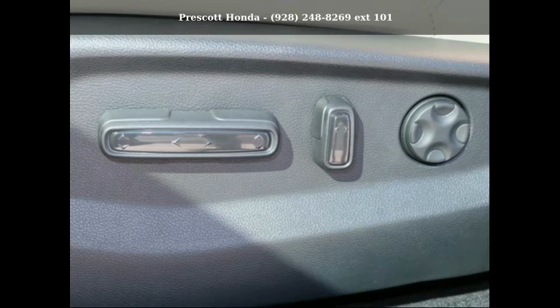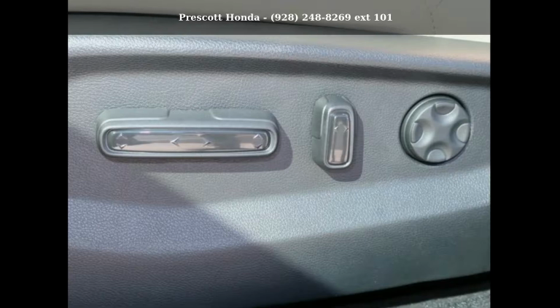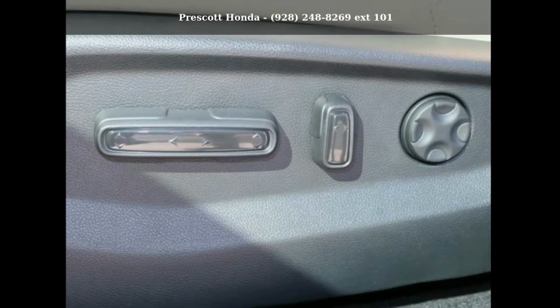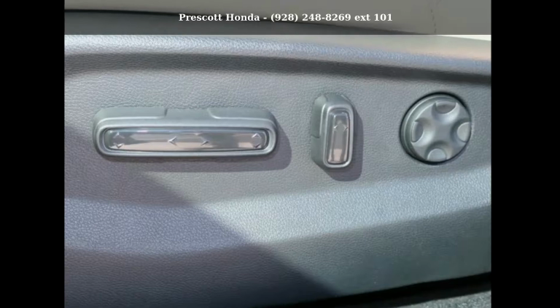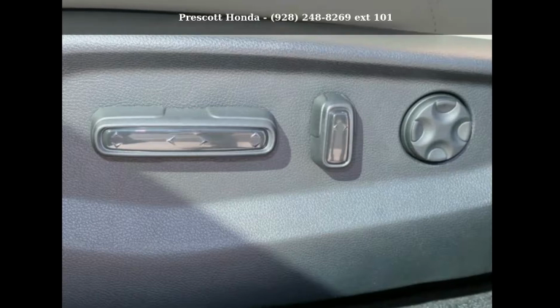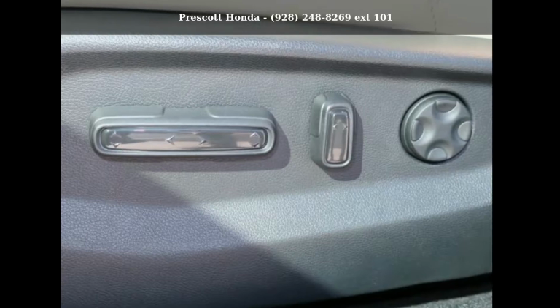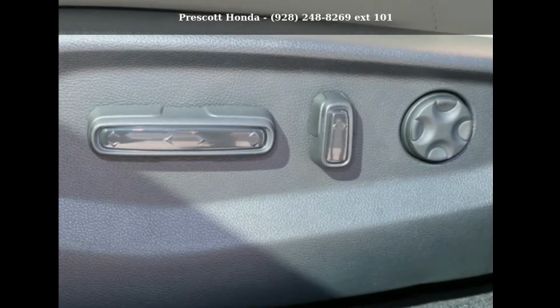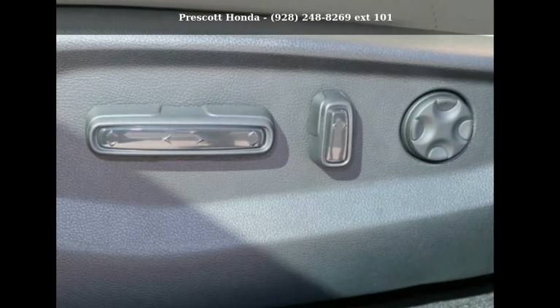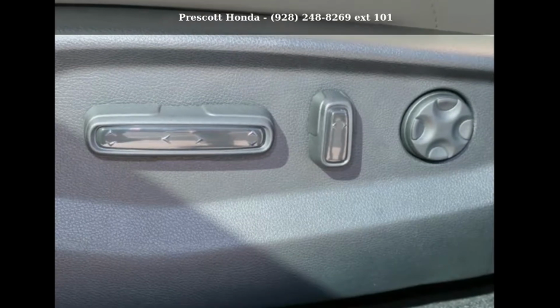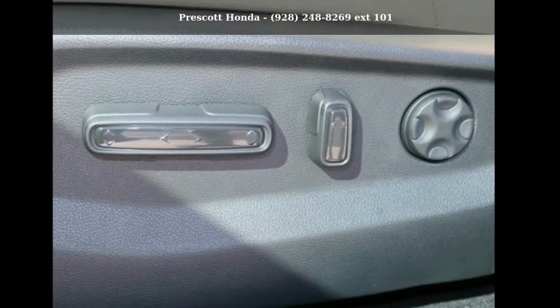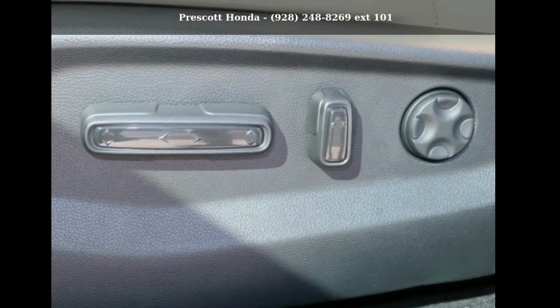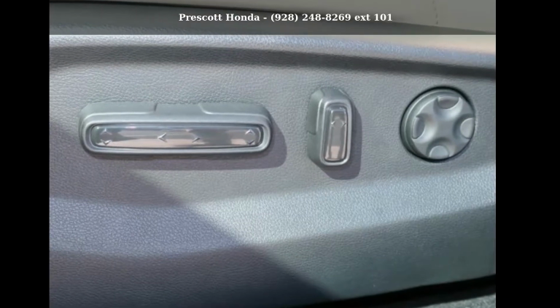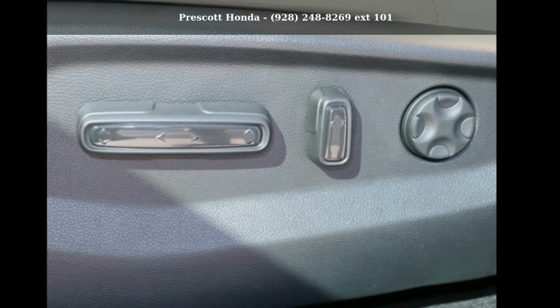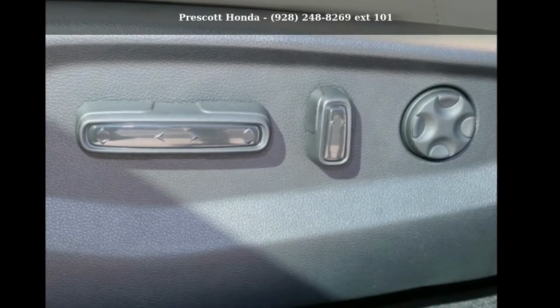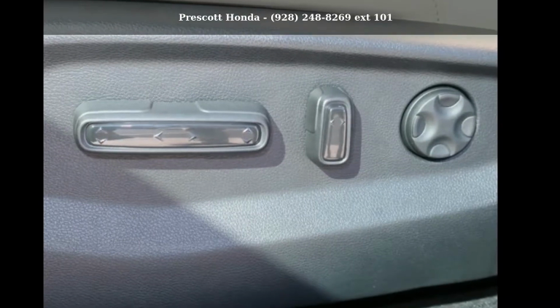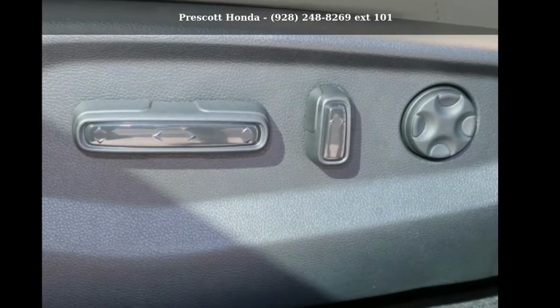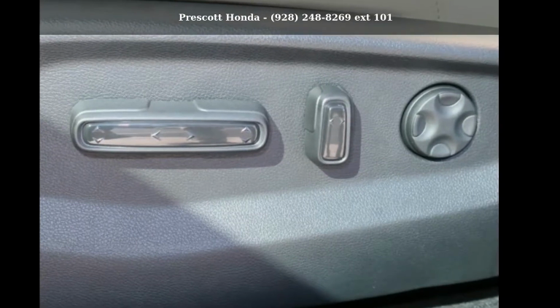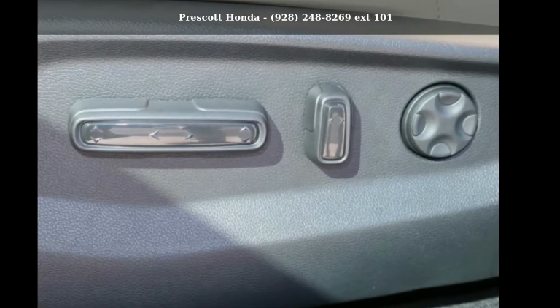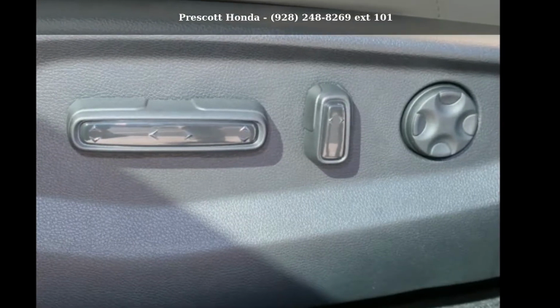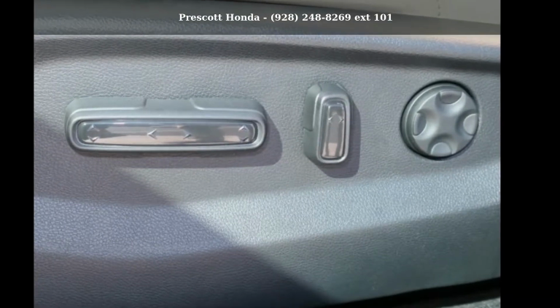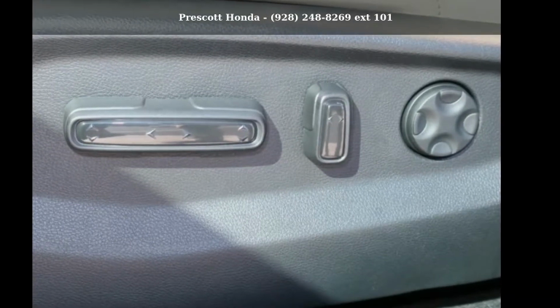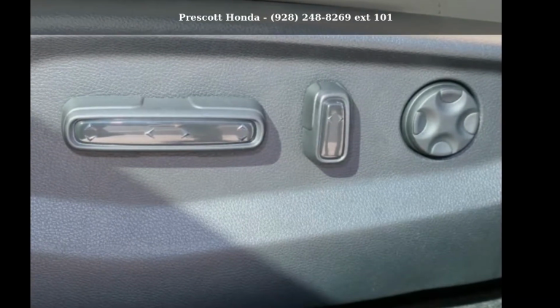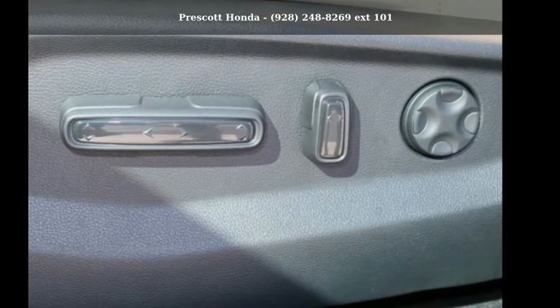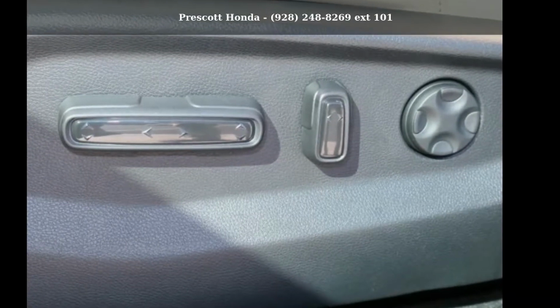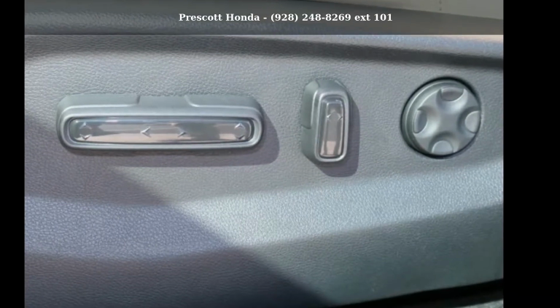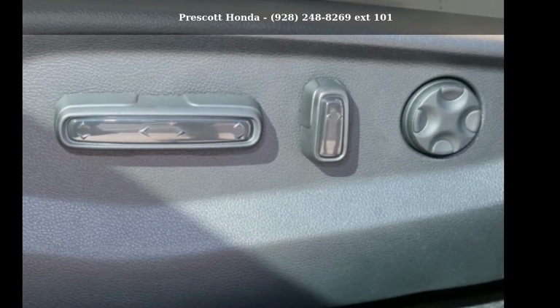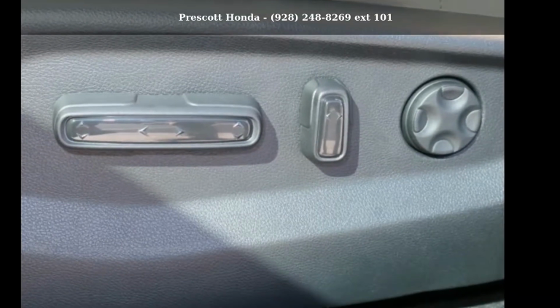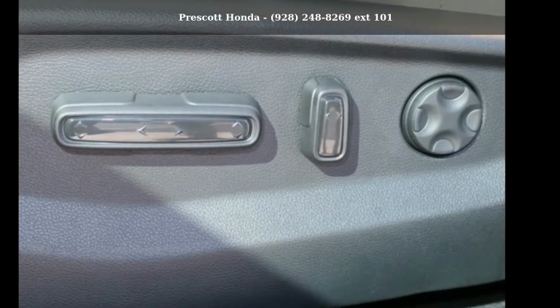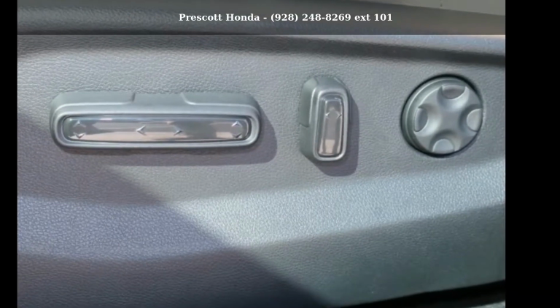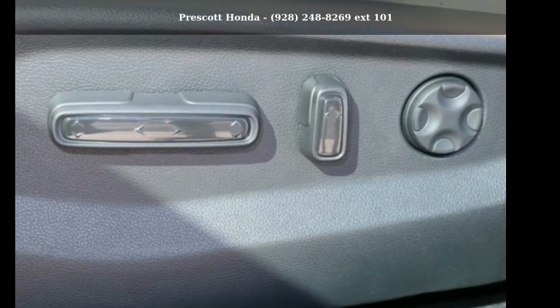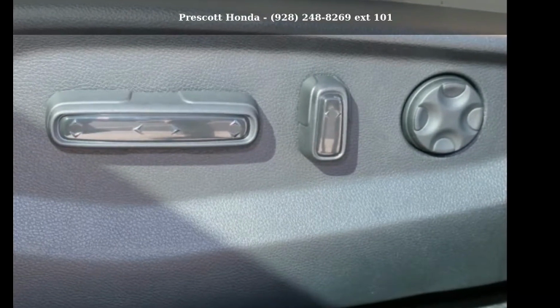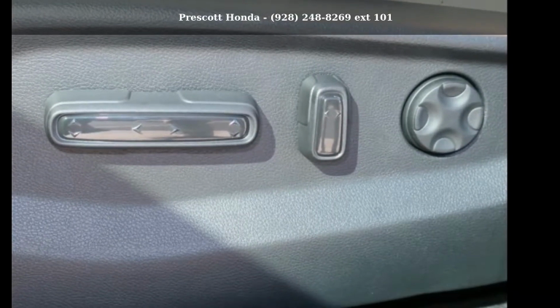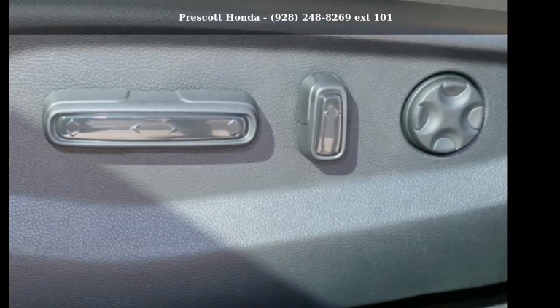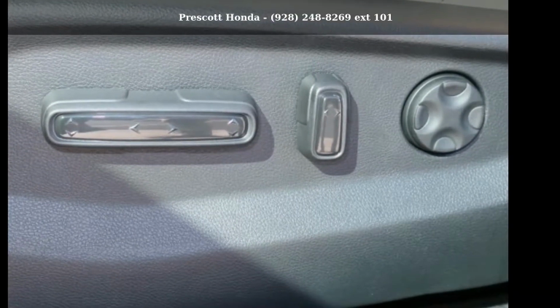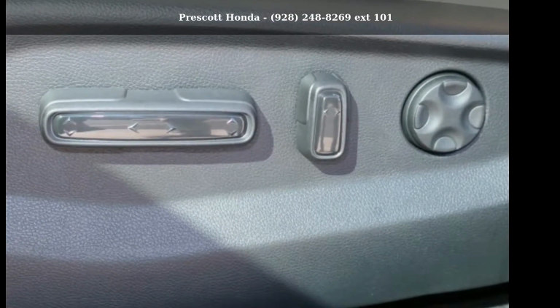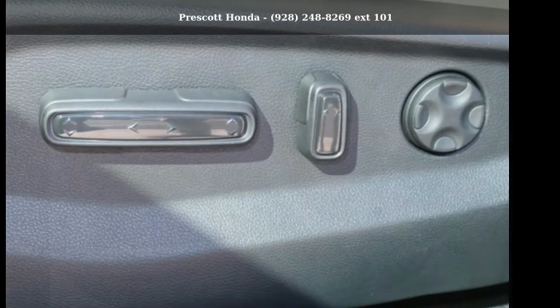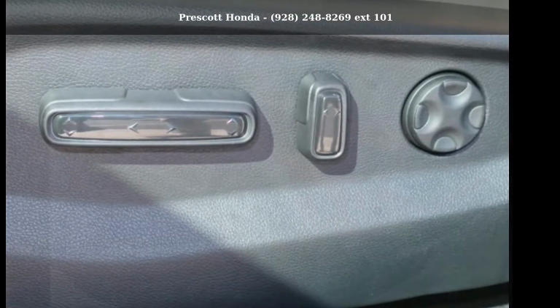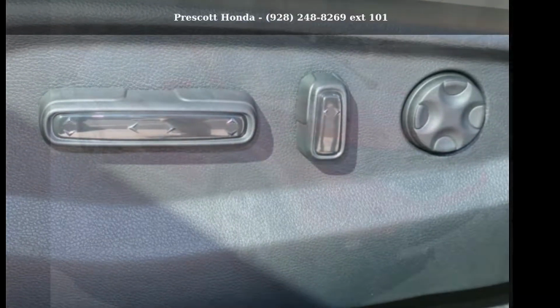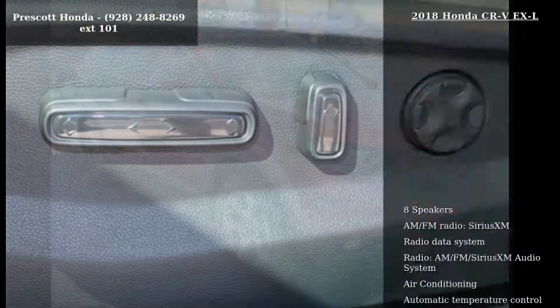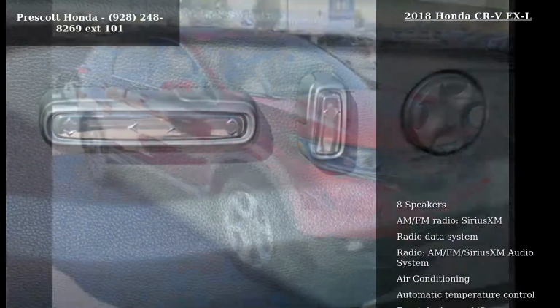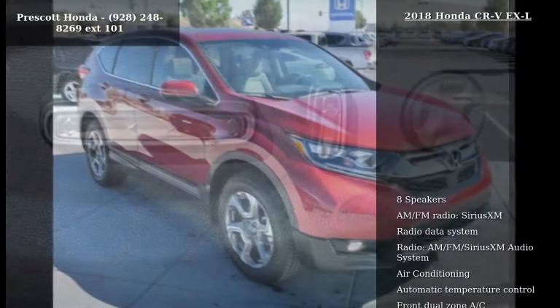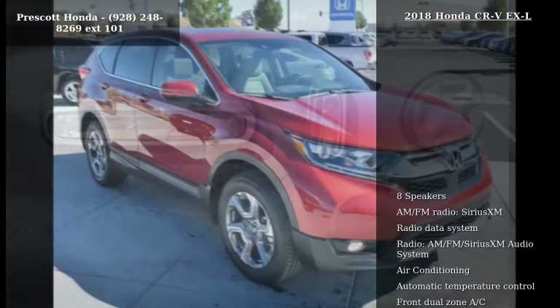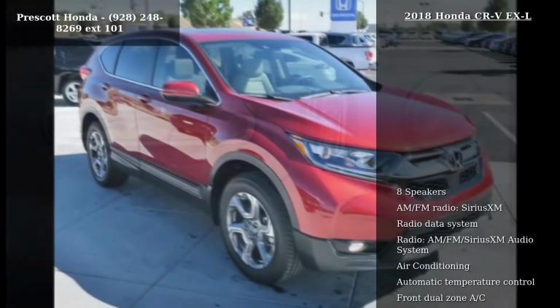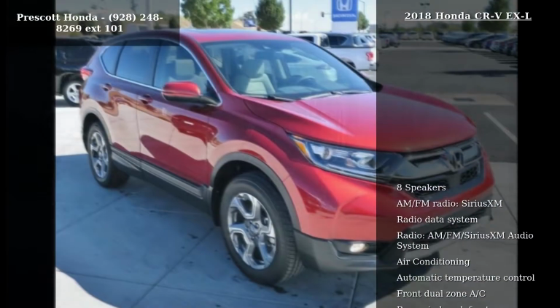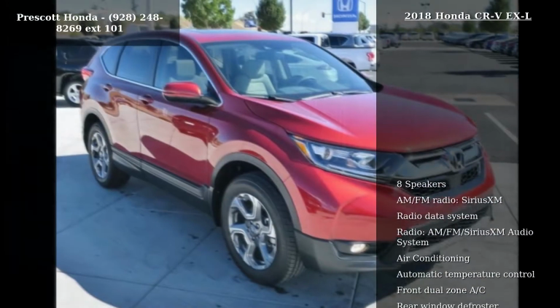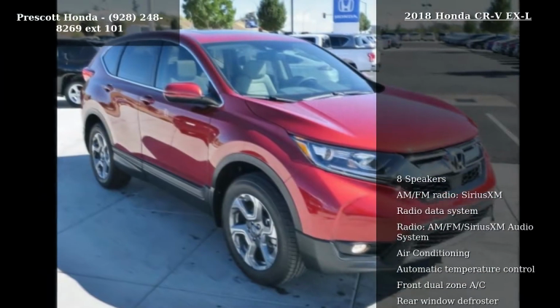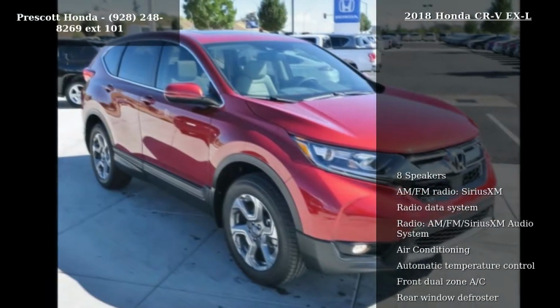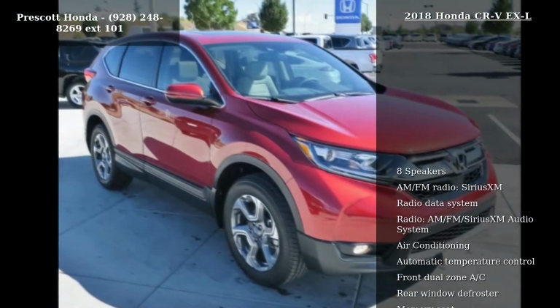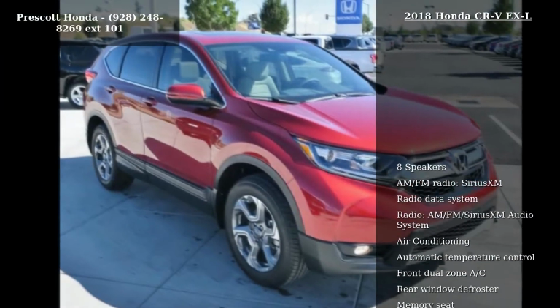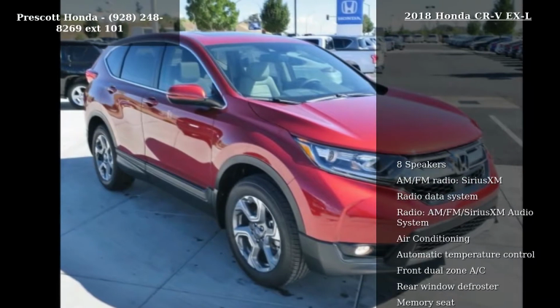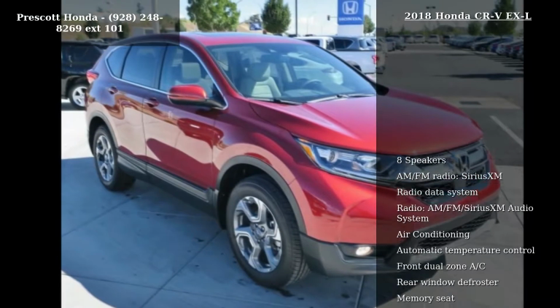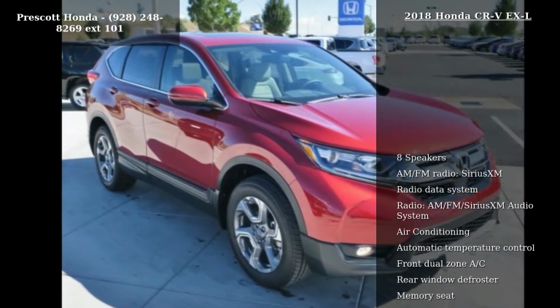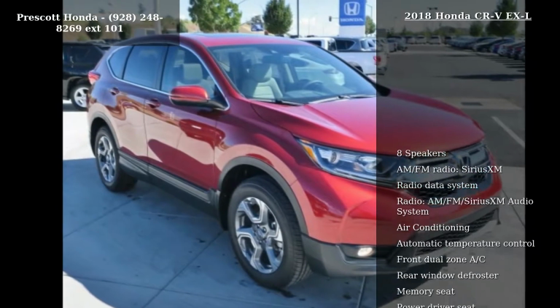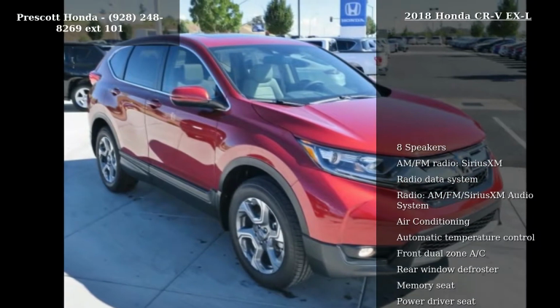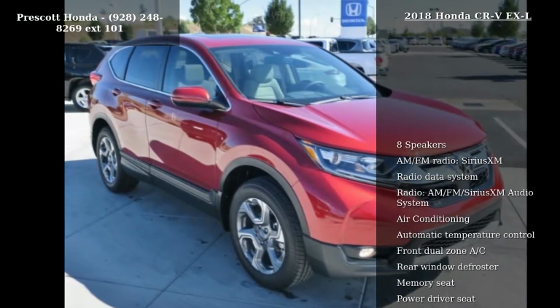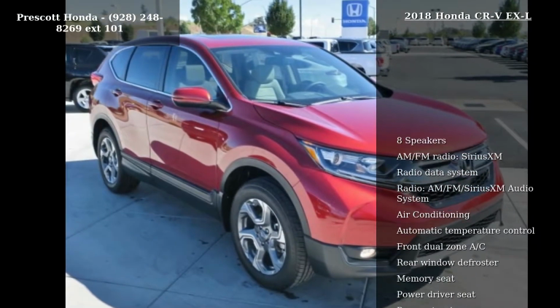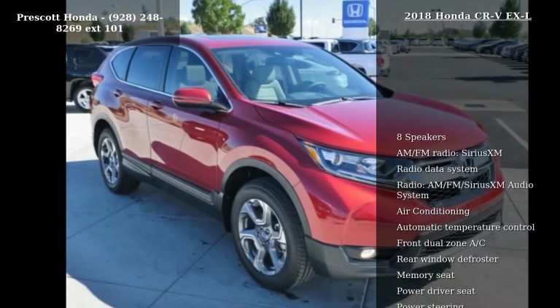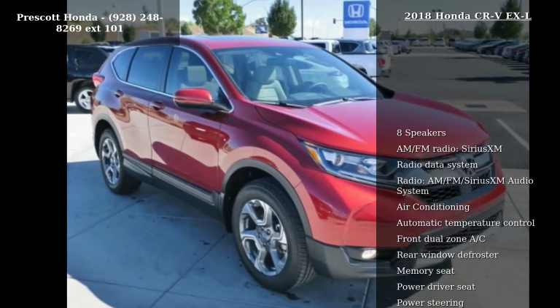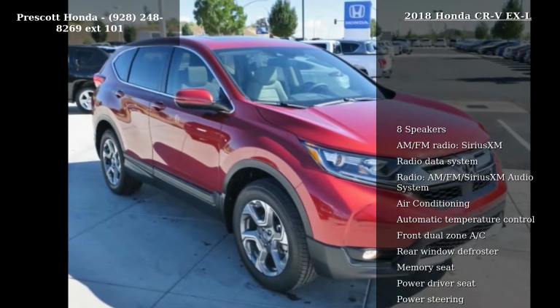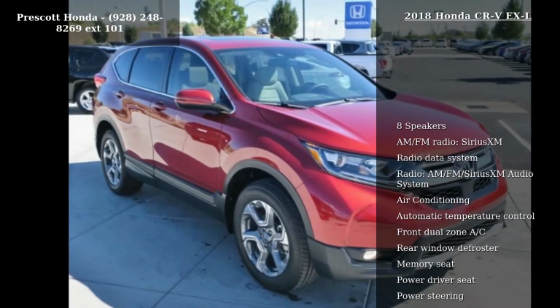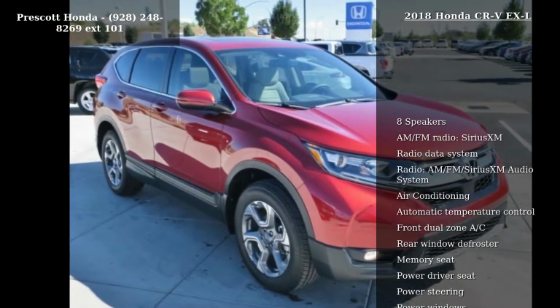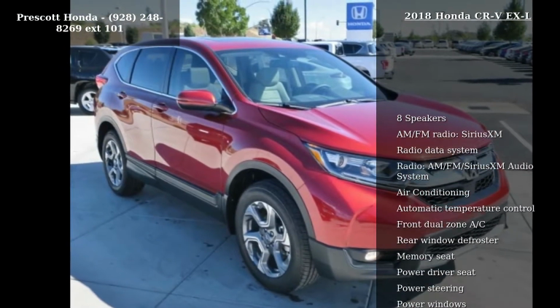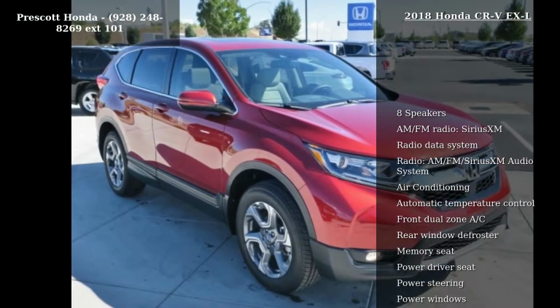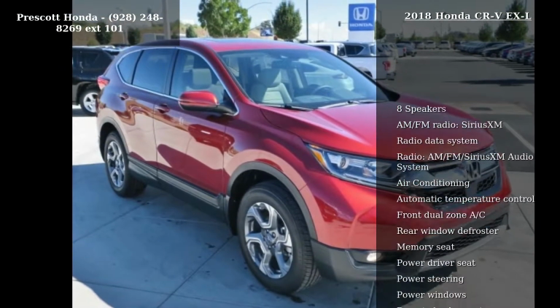Check out this Honda 2018 CR-V. If you are looking for an automobile with great features, look no further.